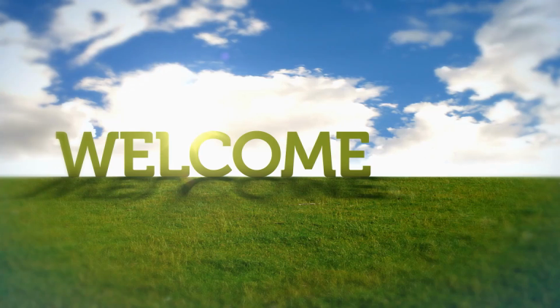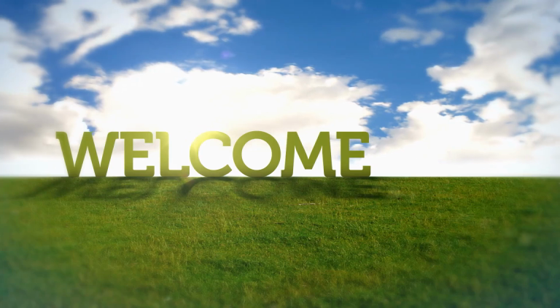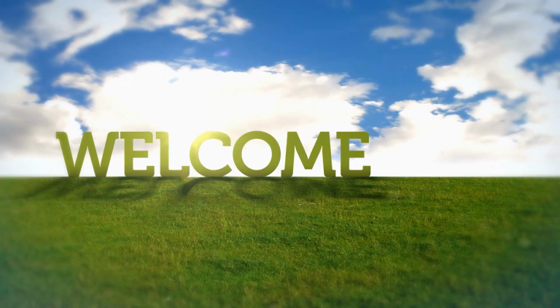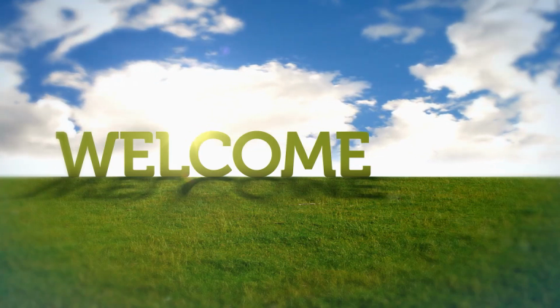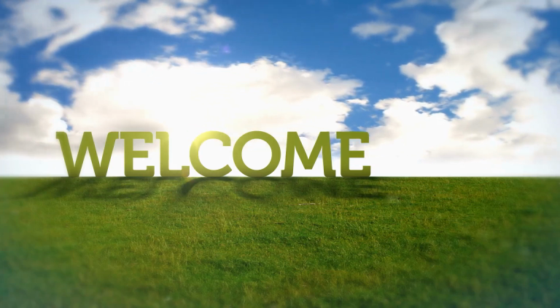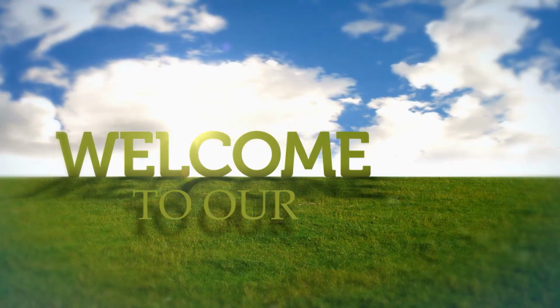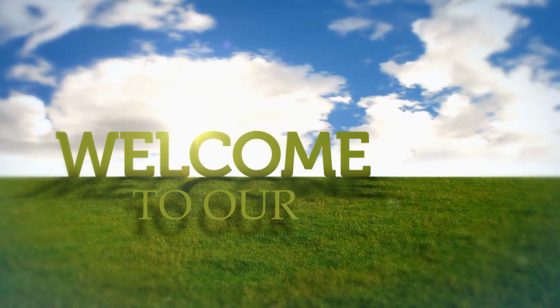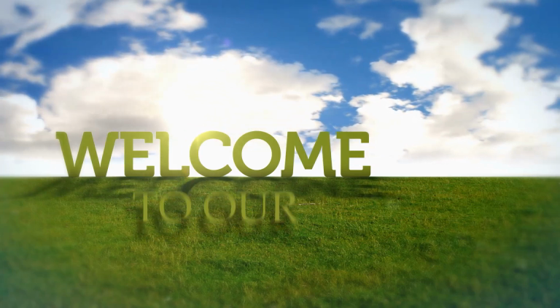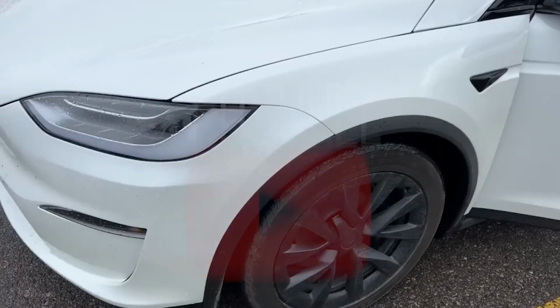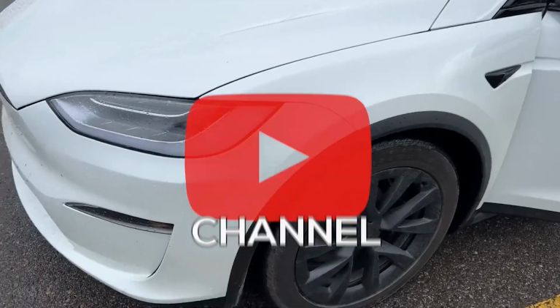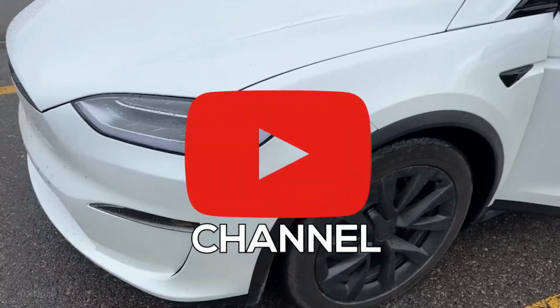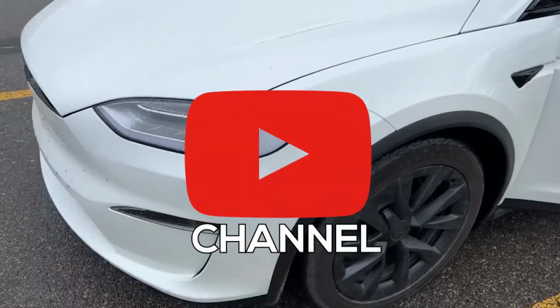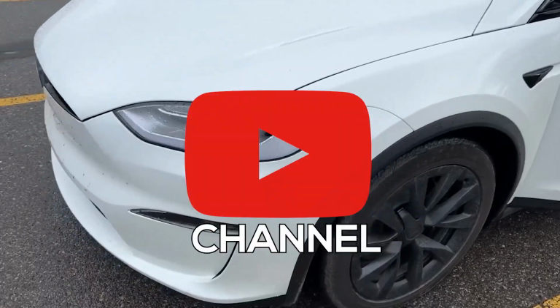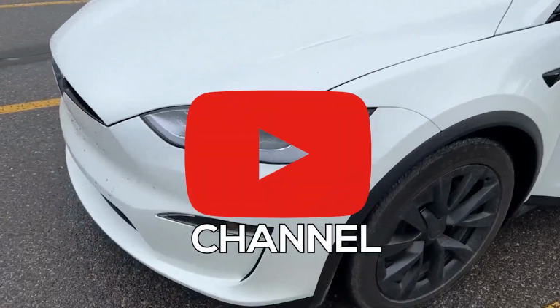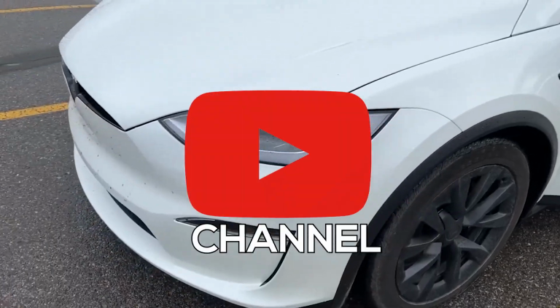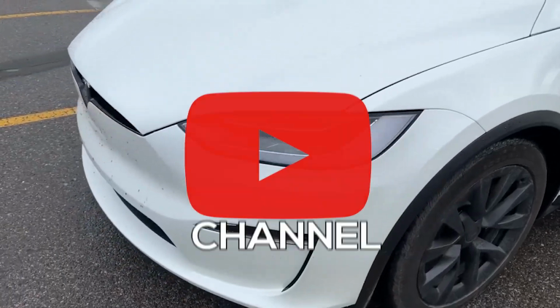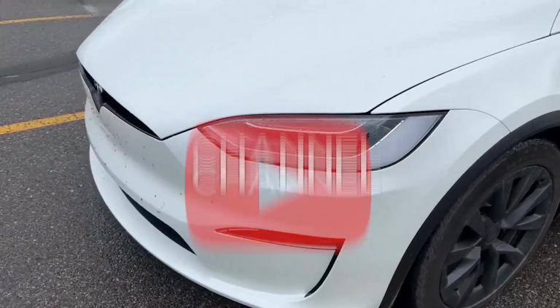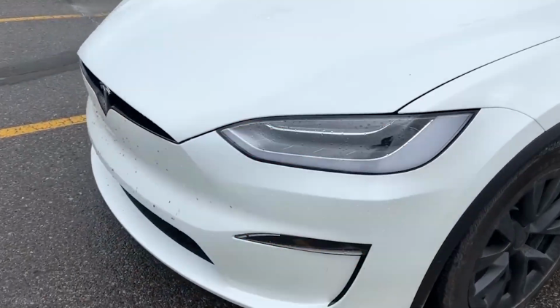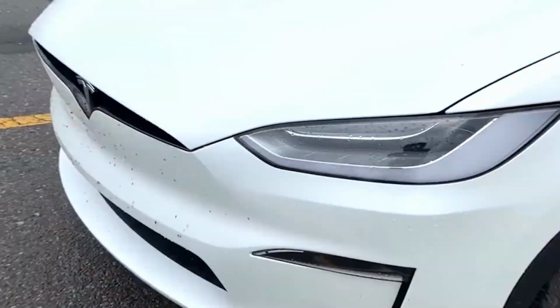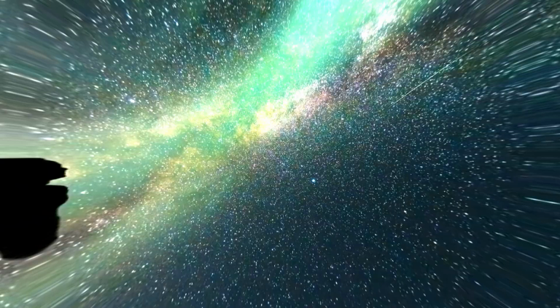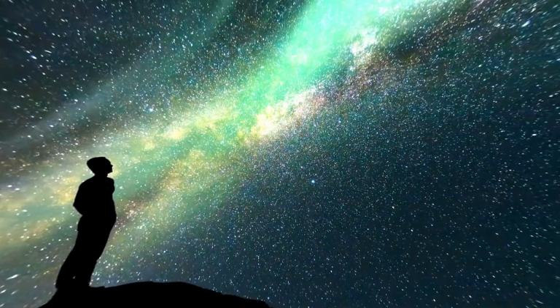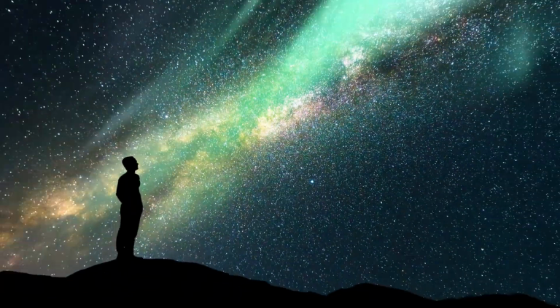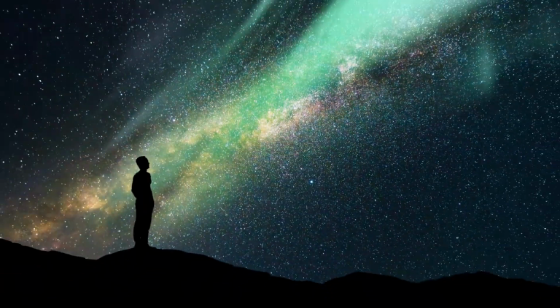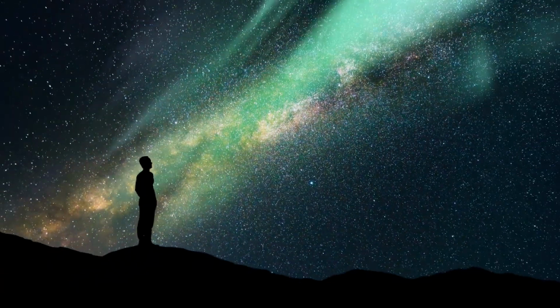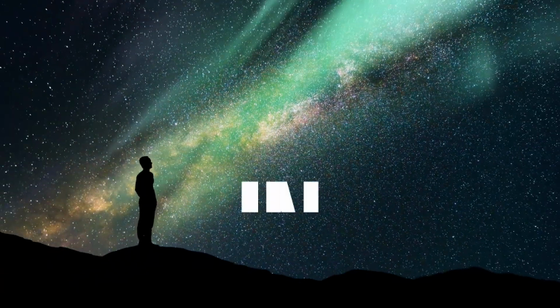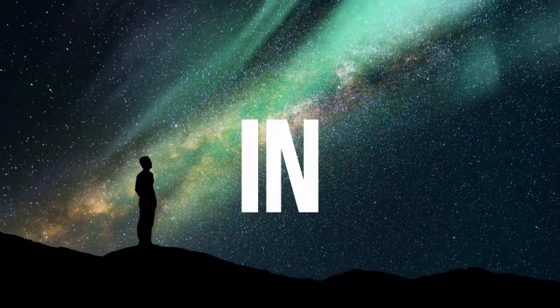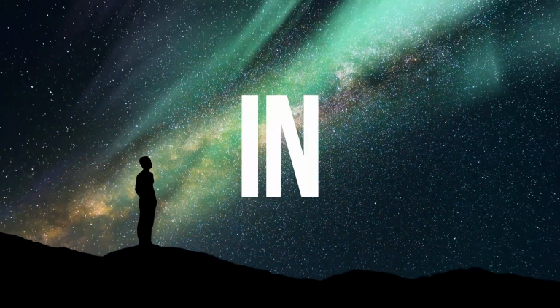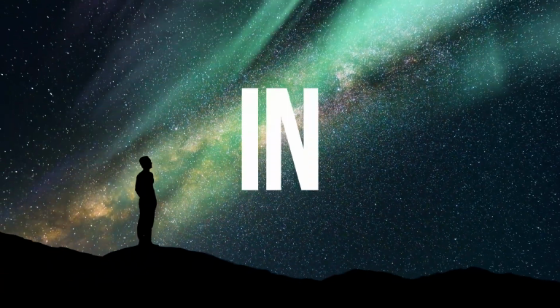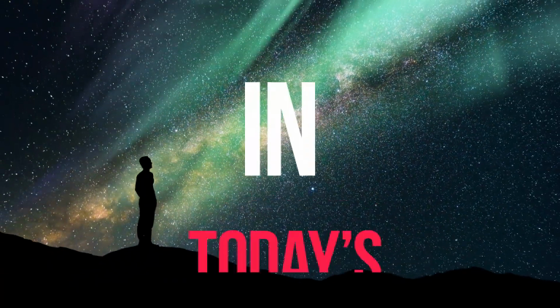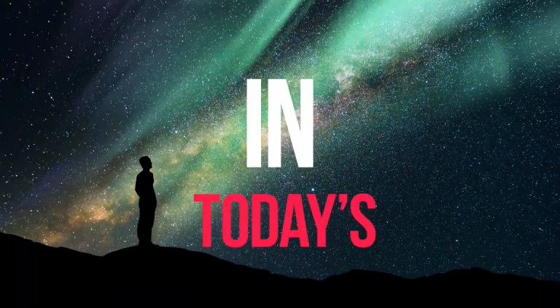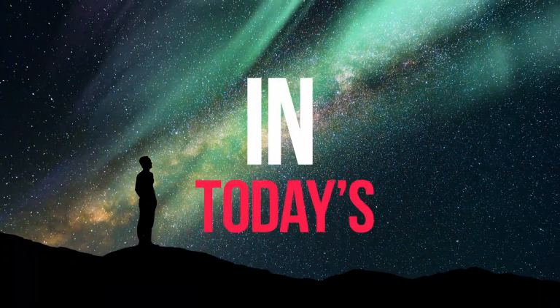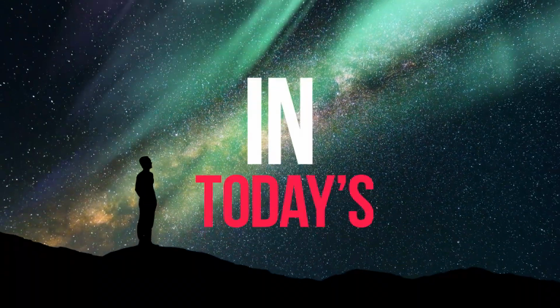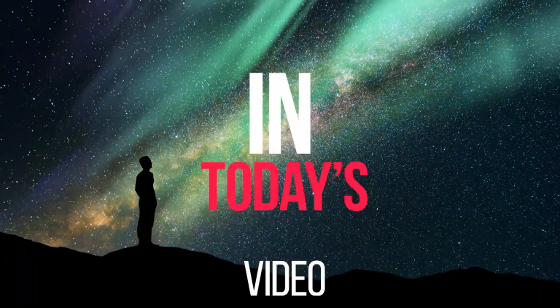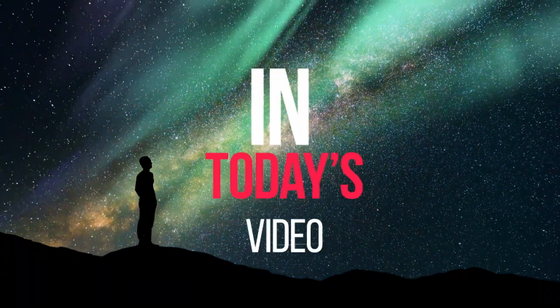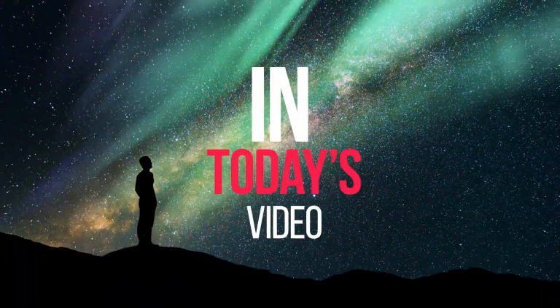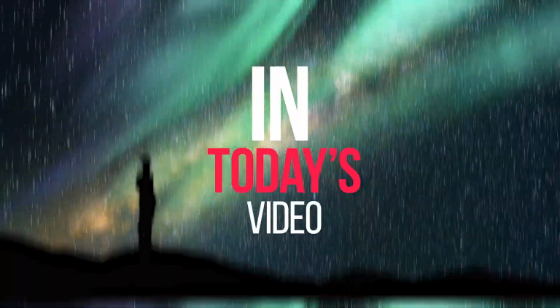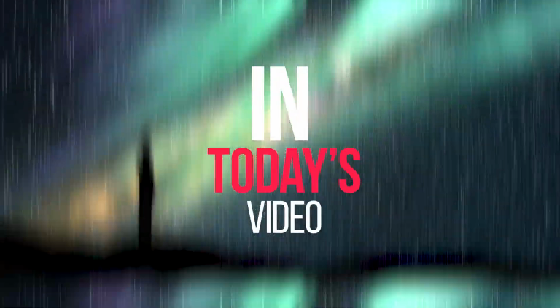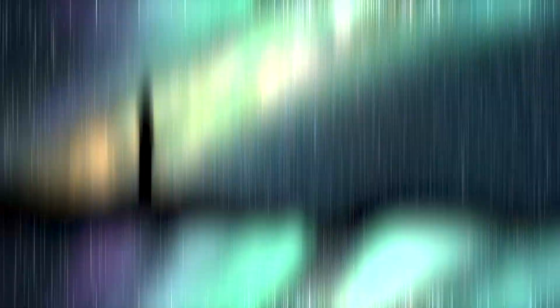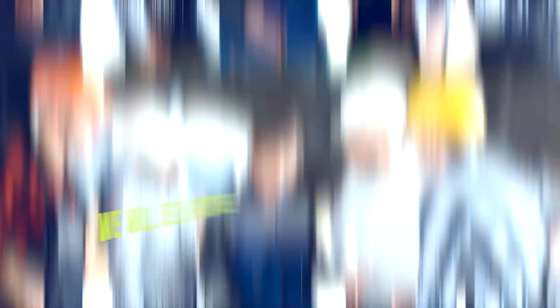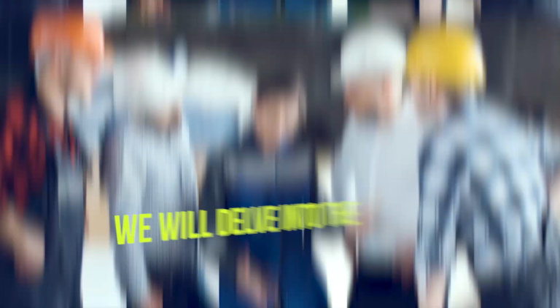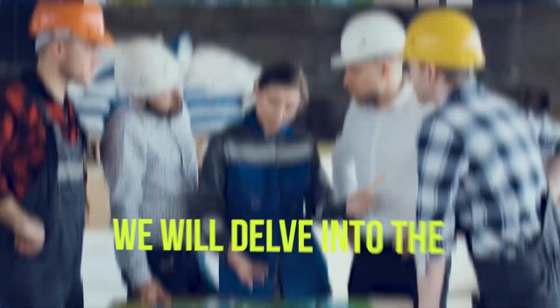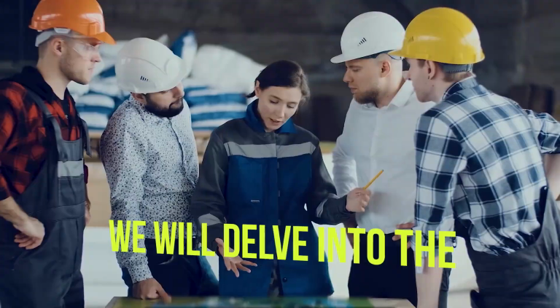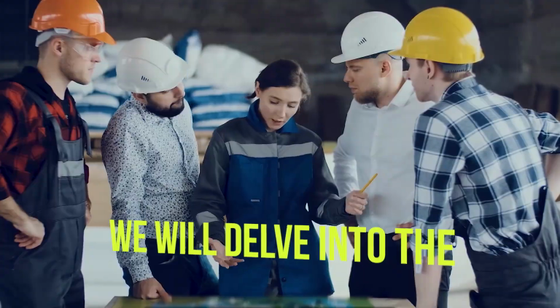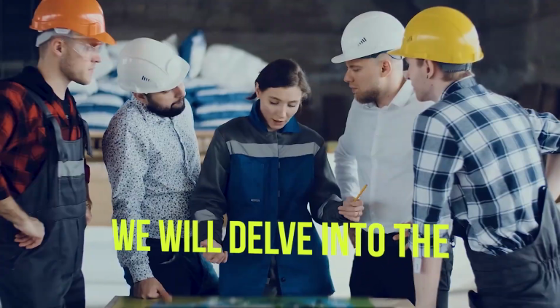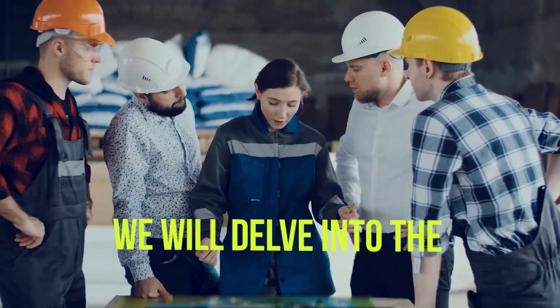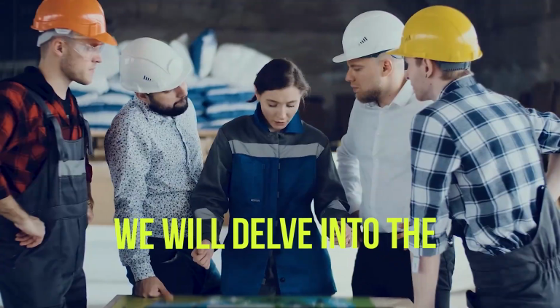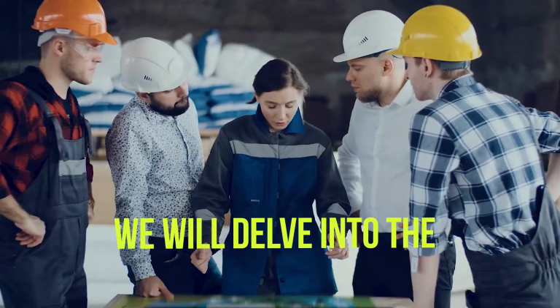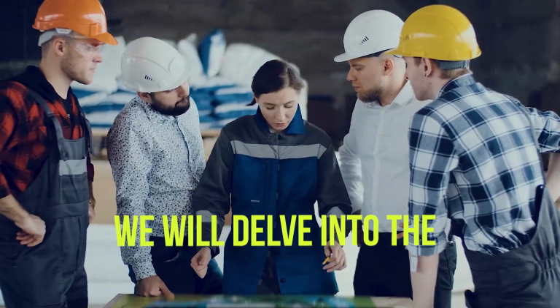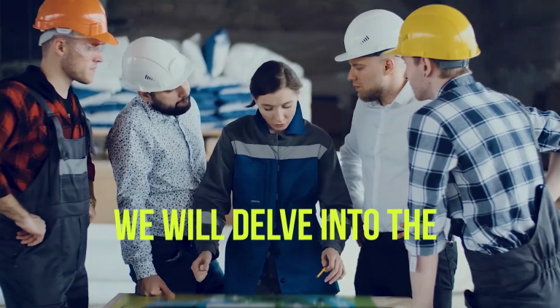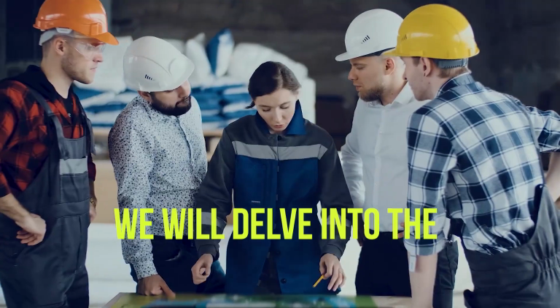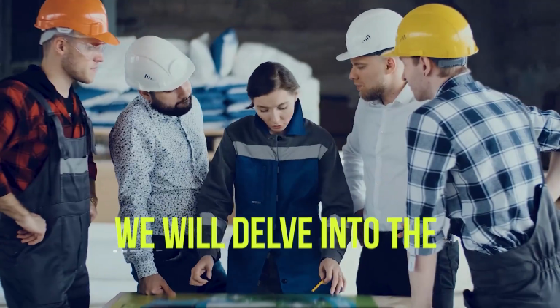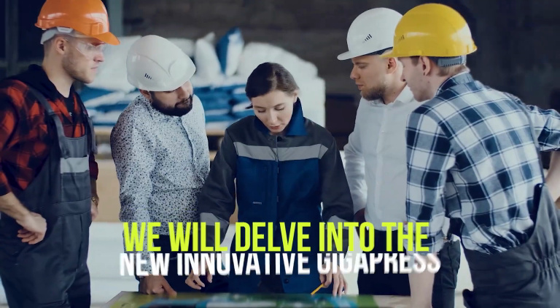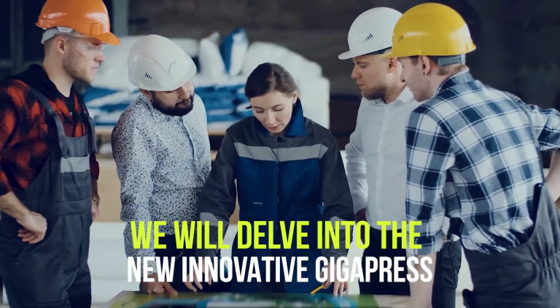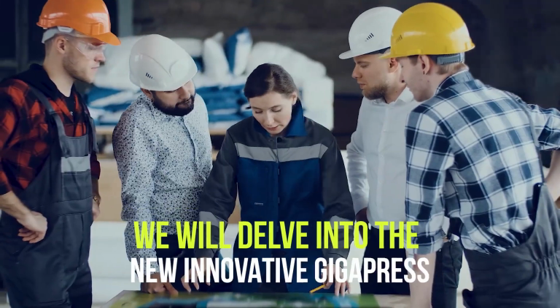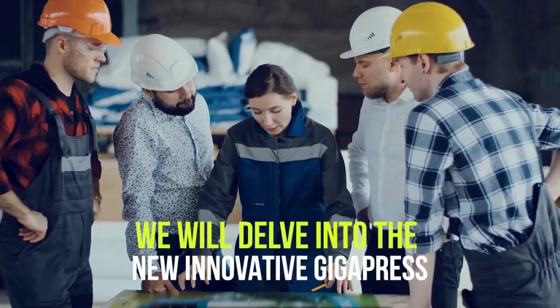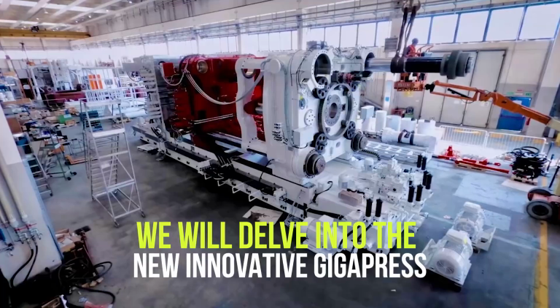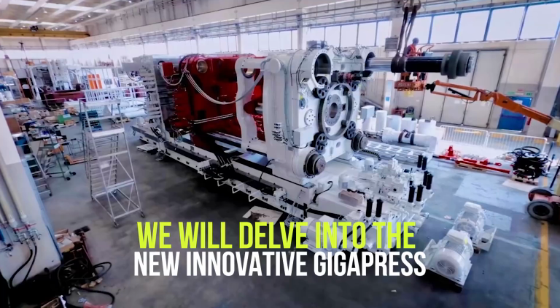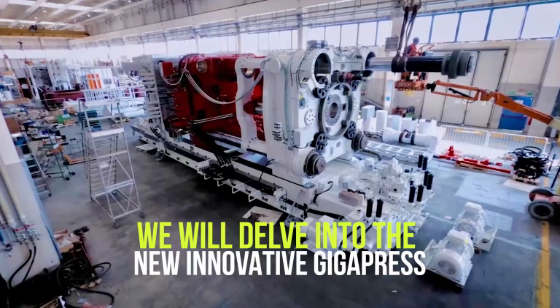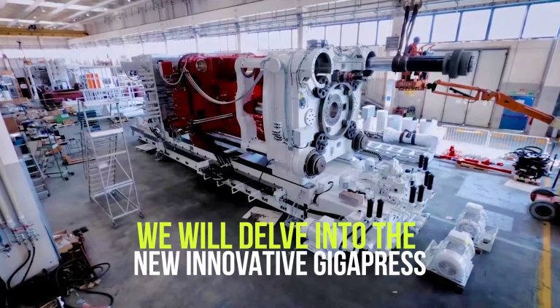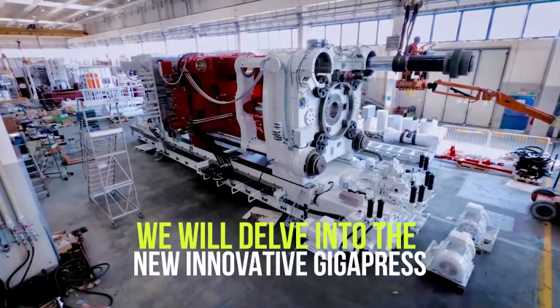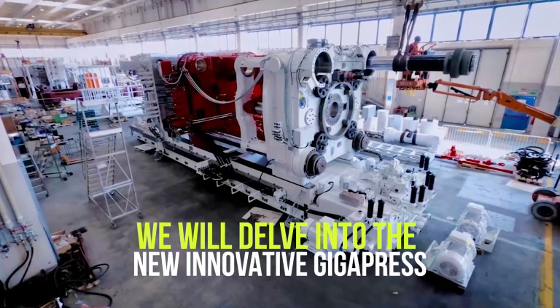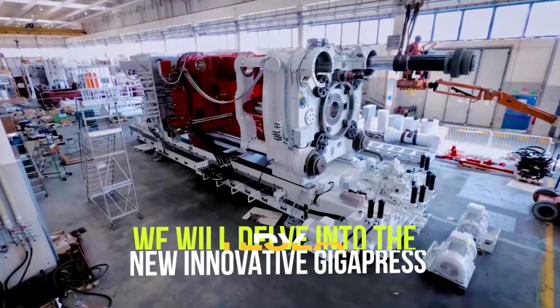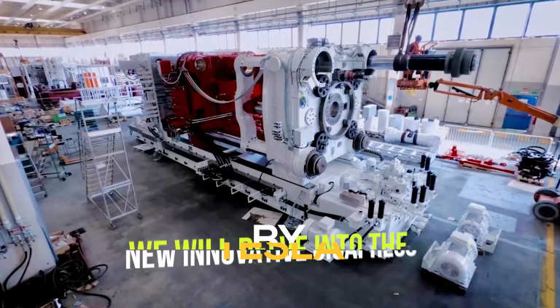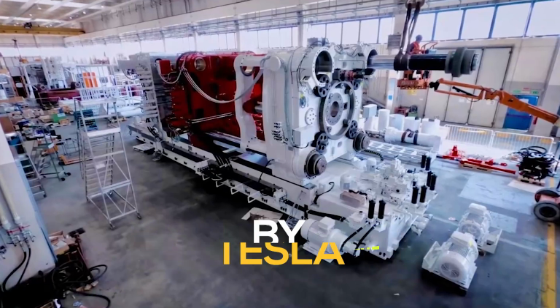Welcome to our YouTube channel. In today's video, we will delve into the new innovative Gigapress by Tesla.